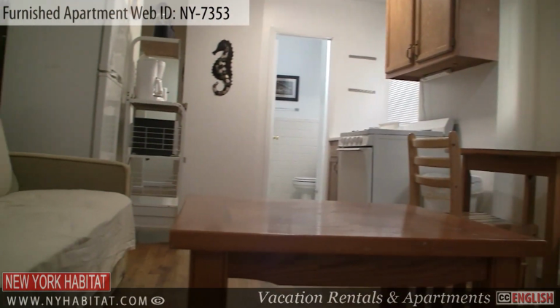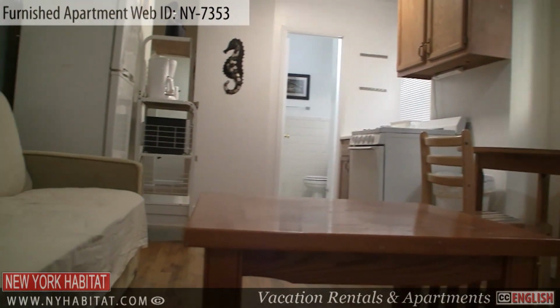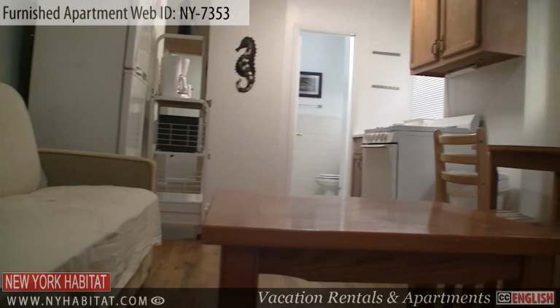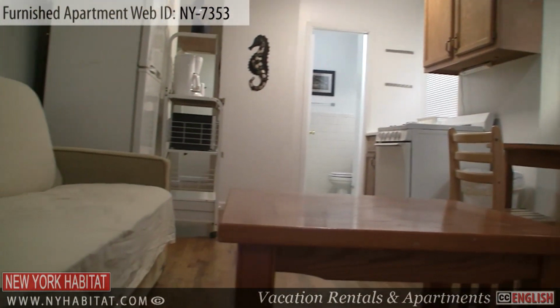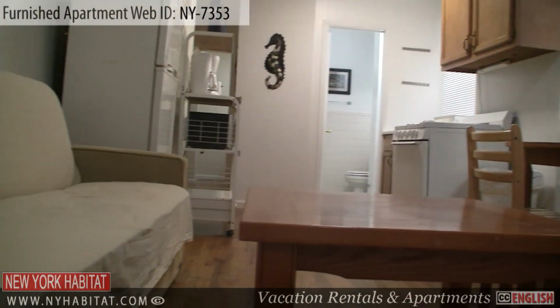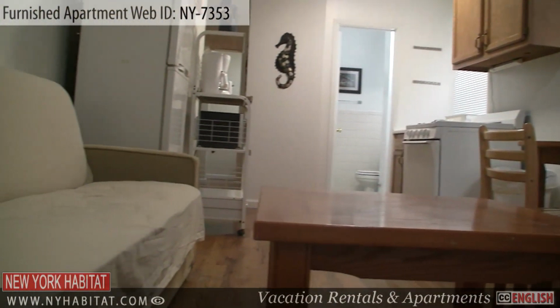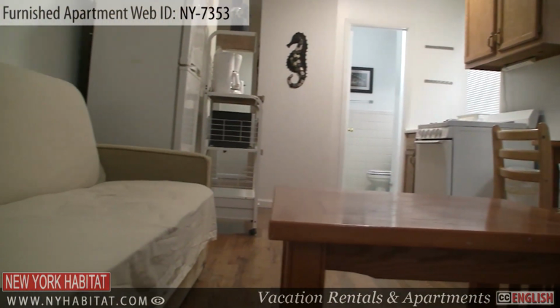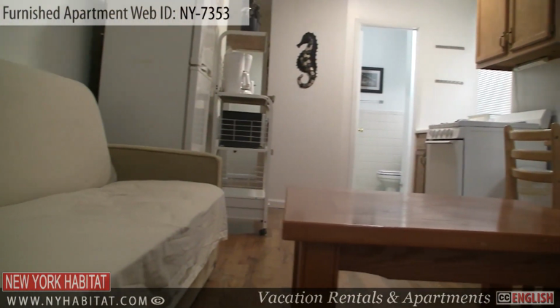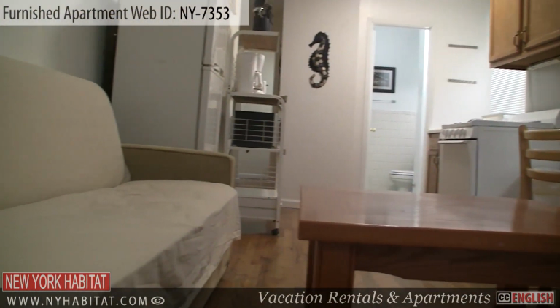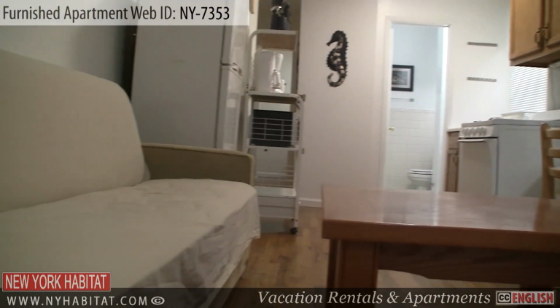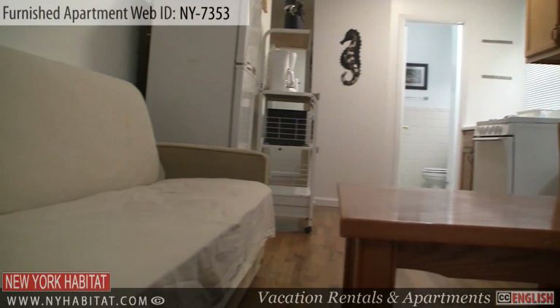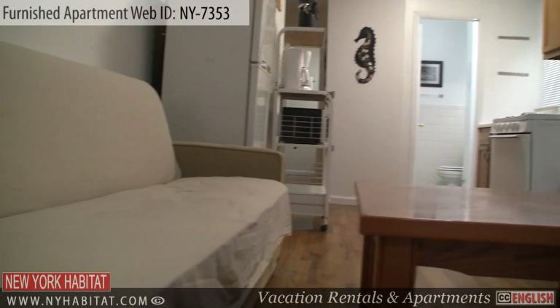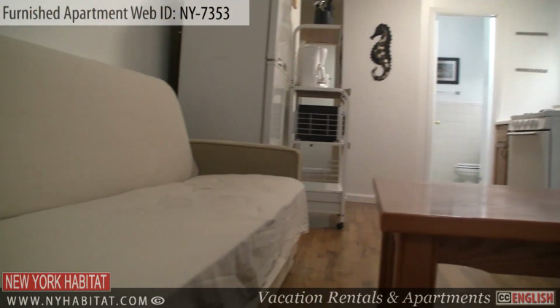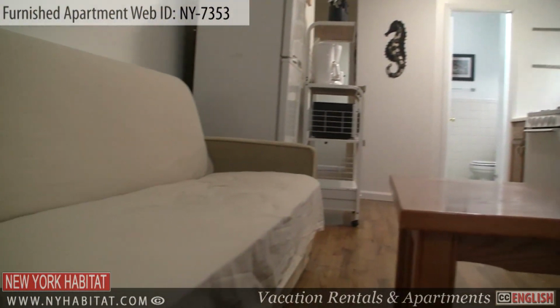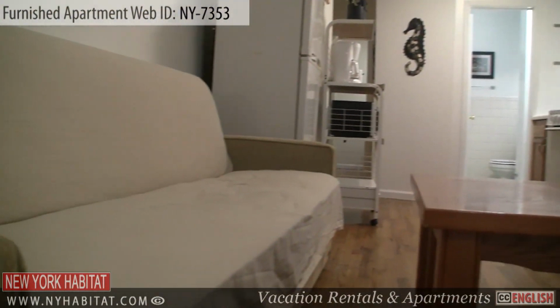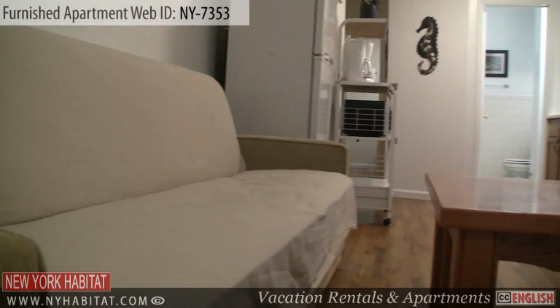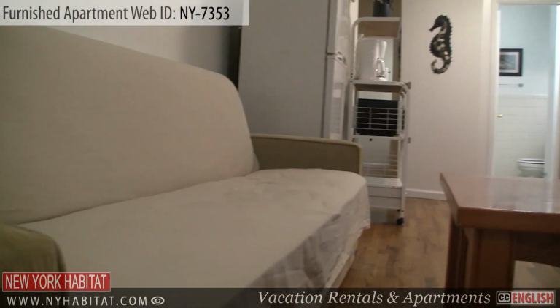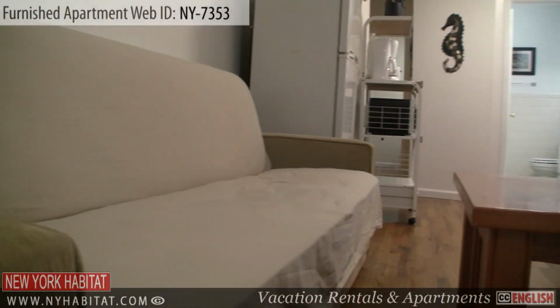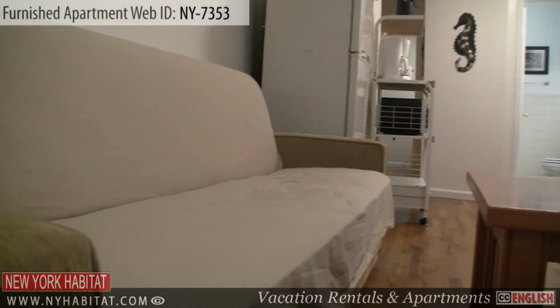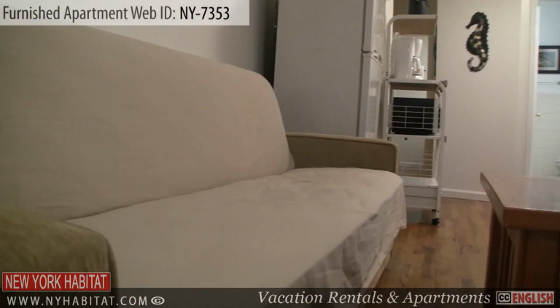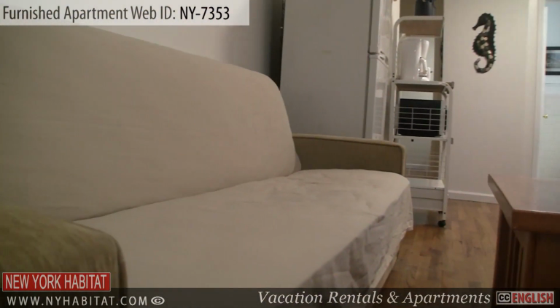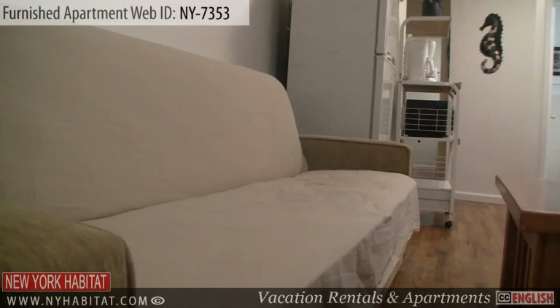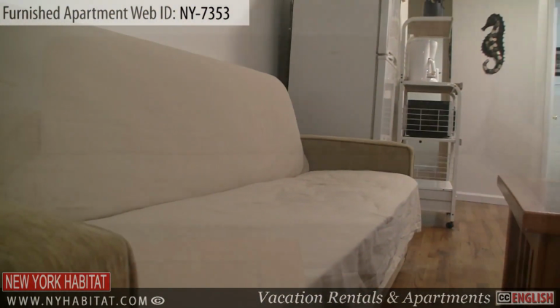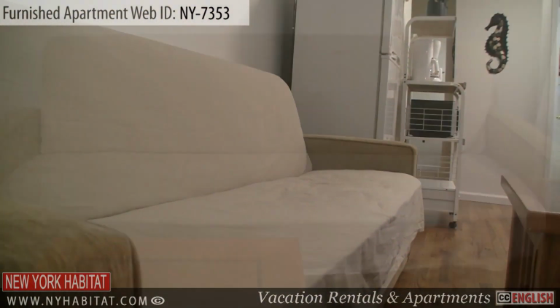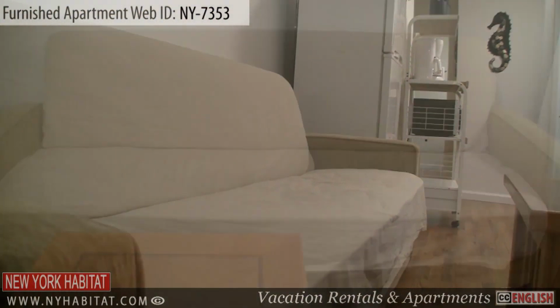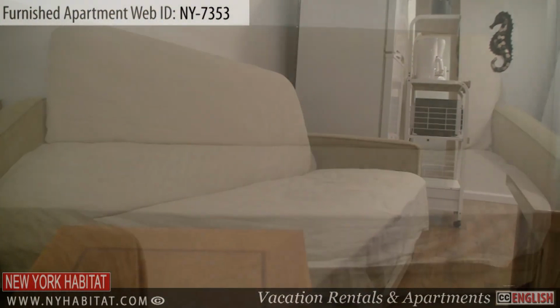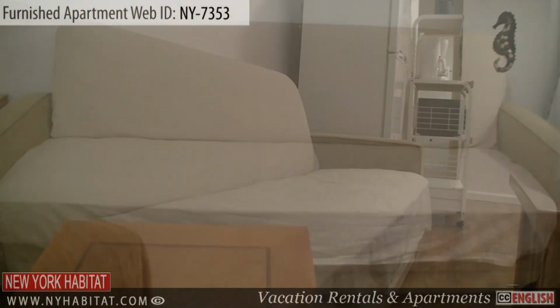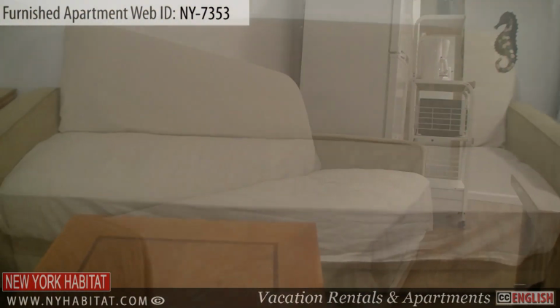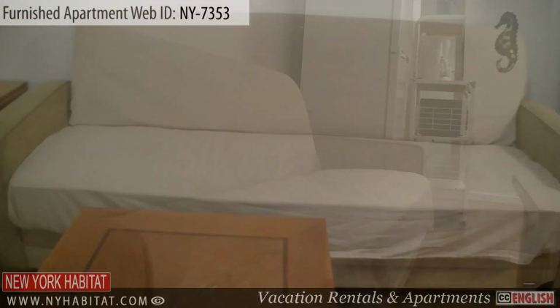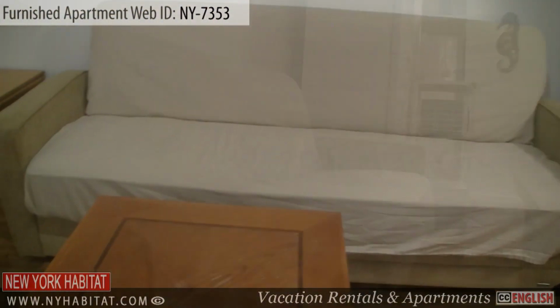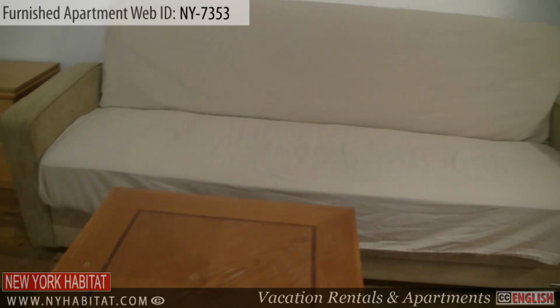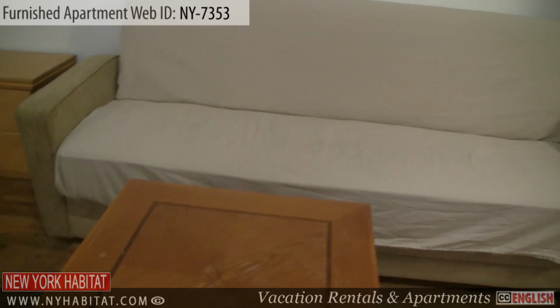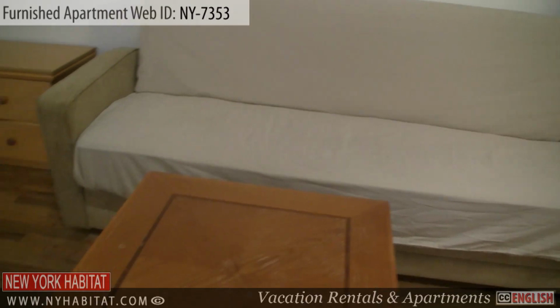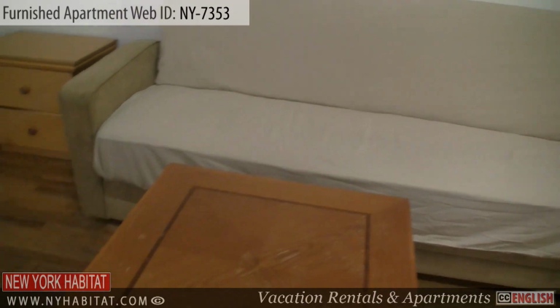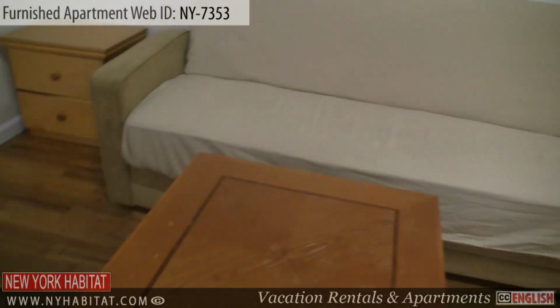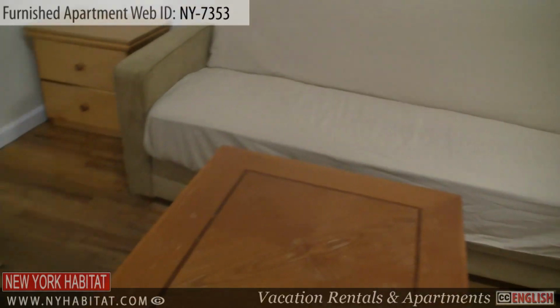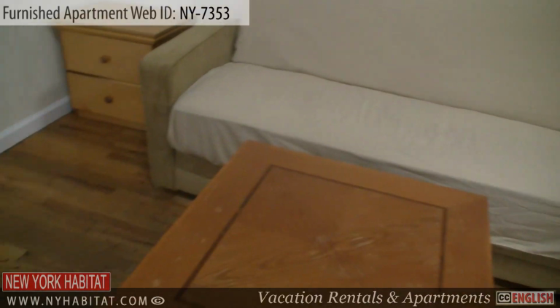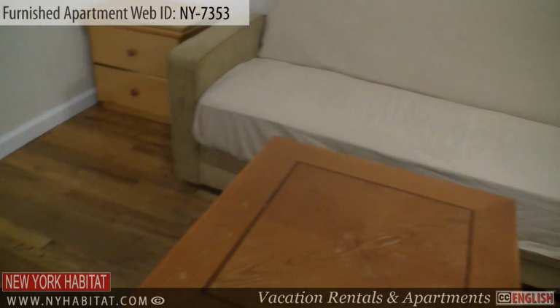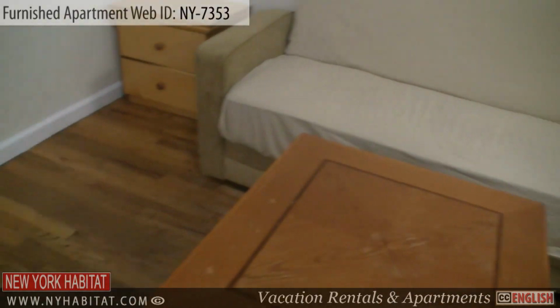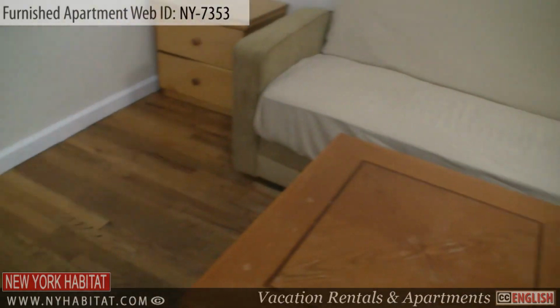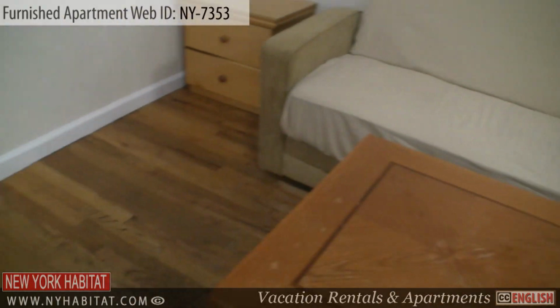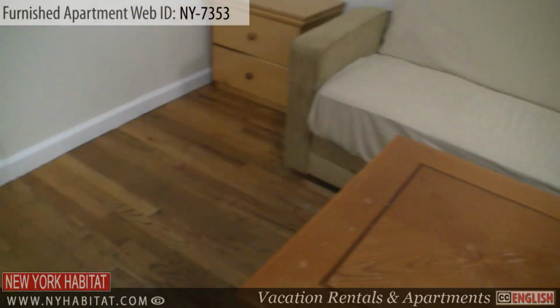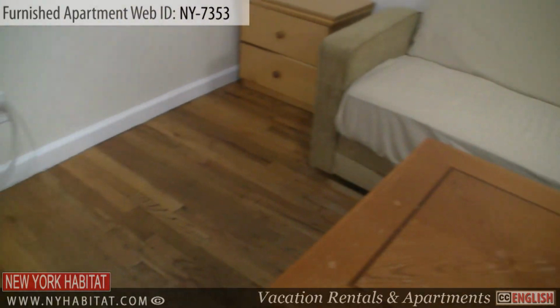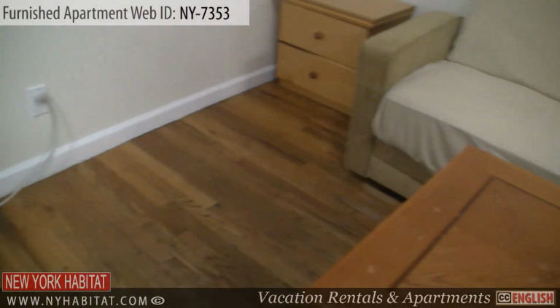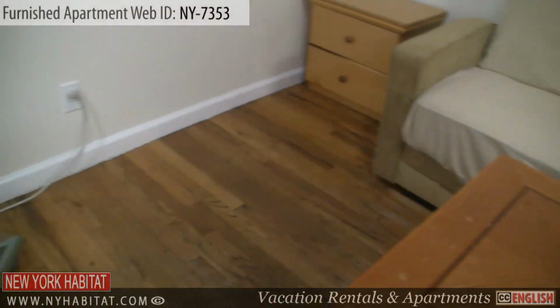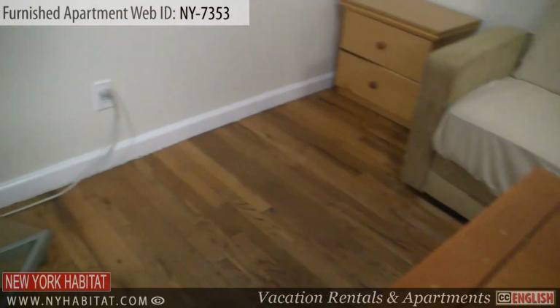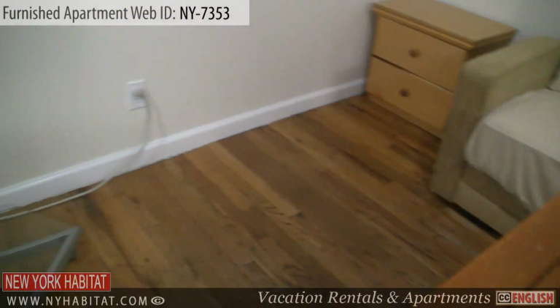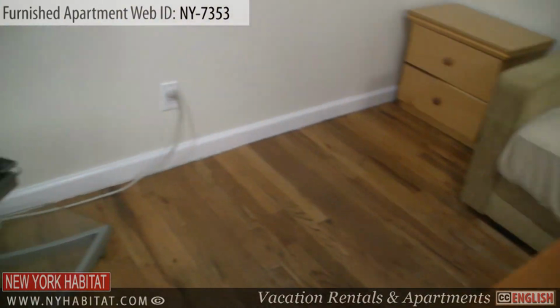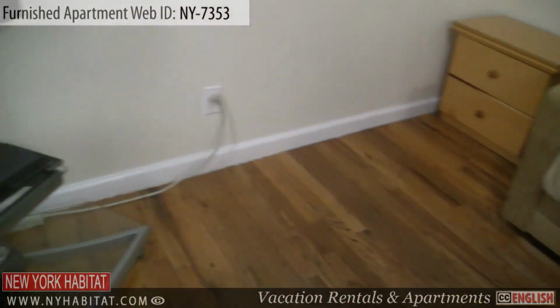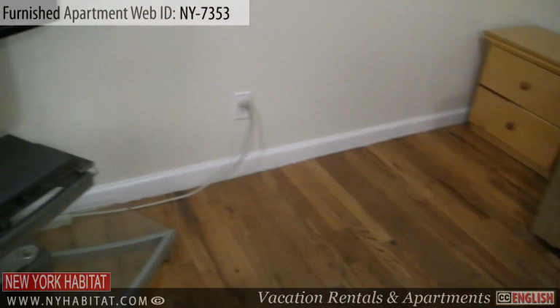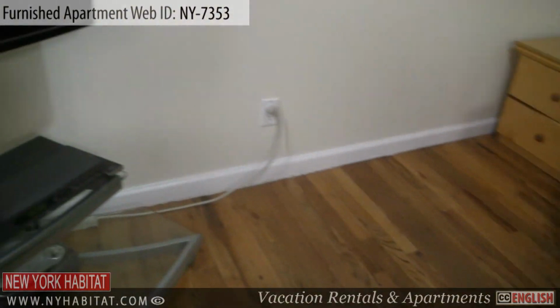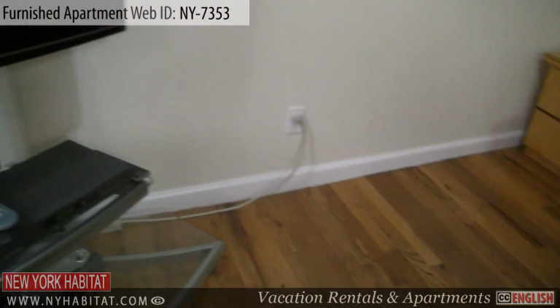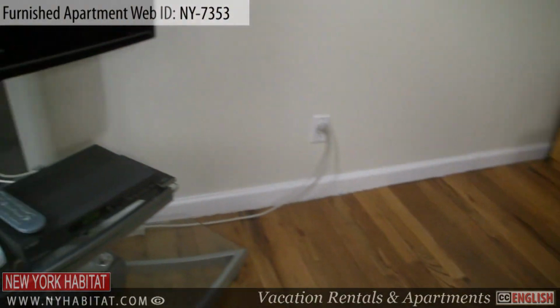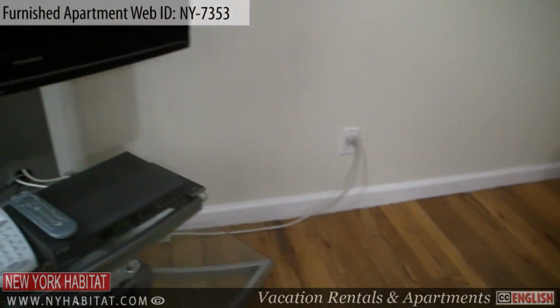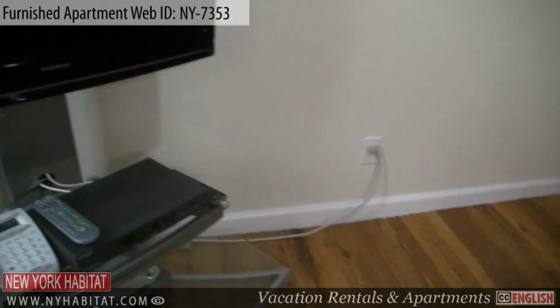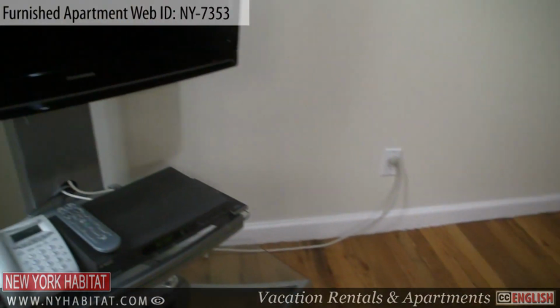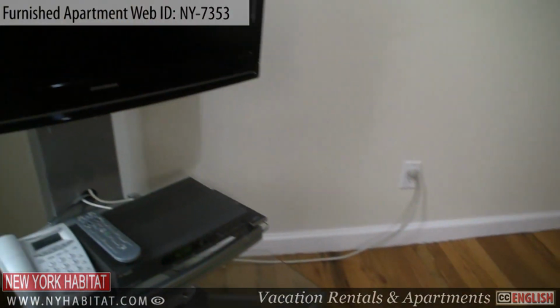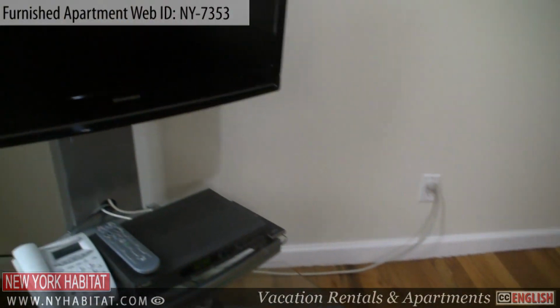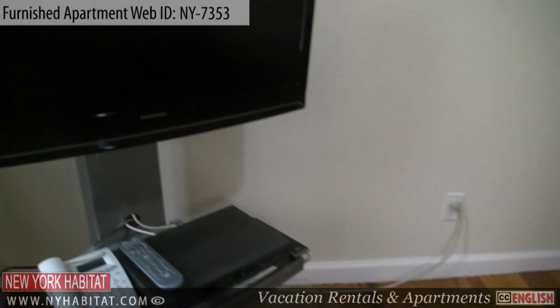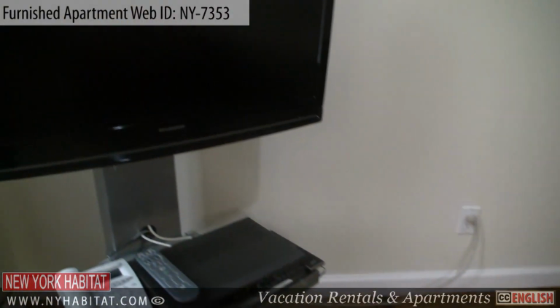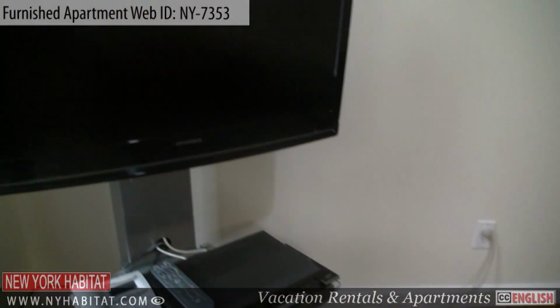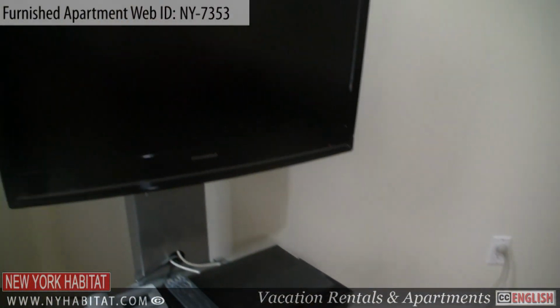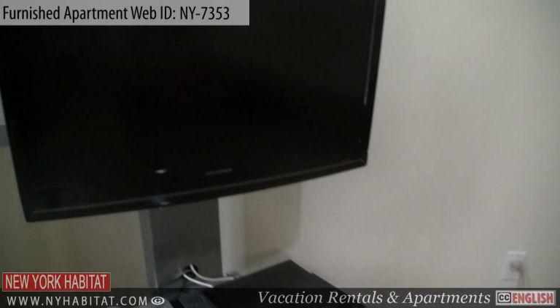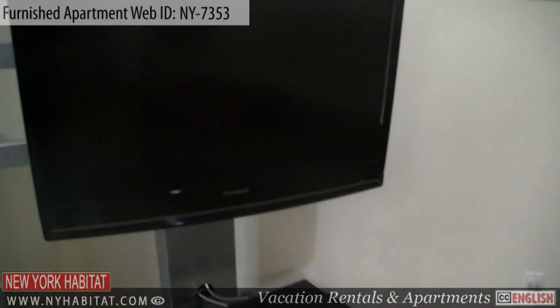The living room is furnished with a sofa and a small coffee table. There is a TV with cable provided for relaxing nights in.